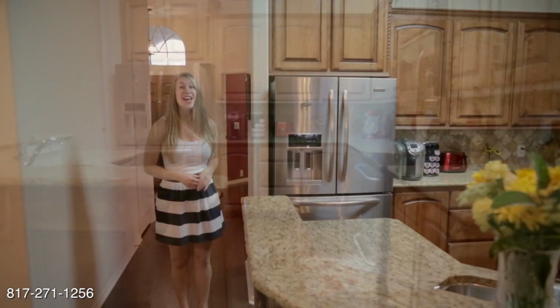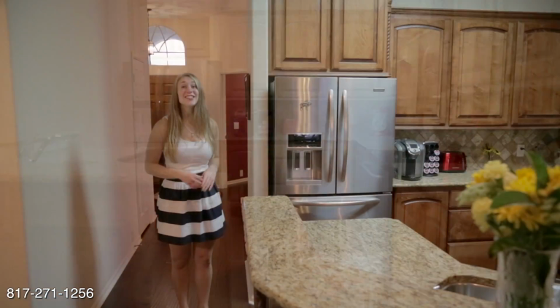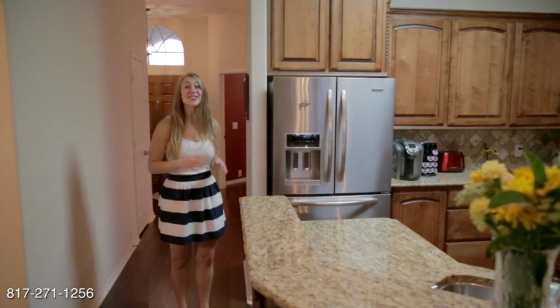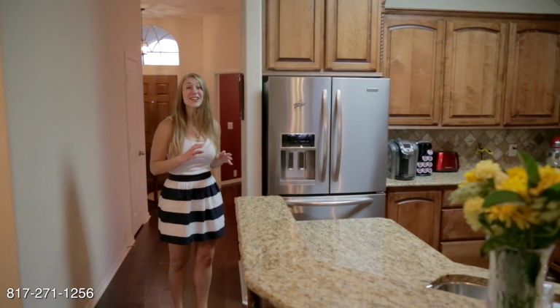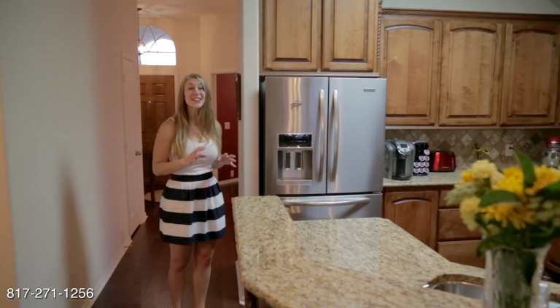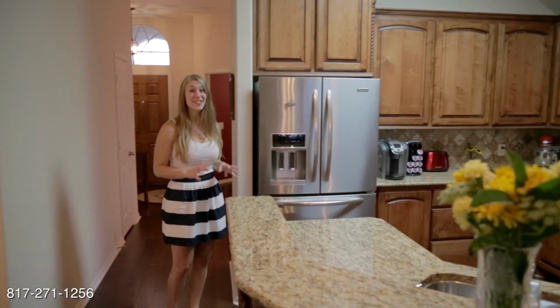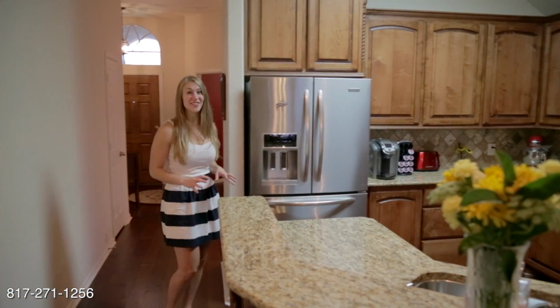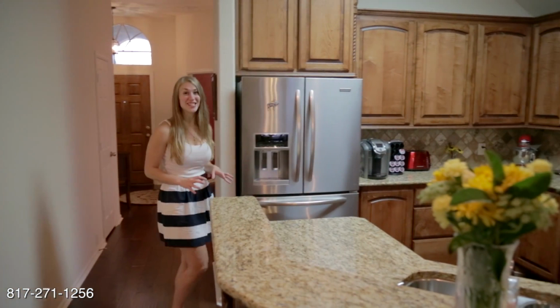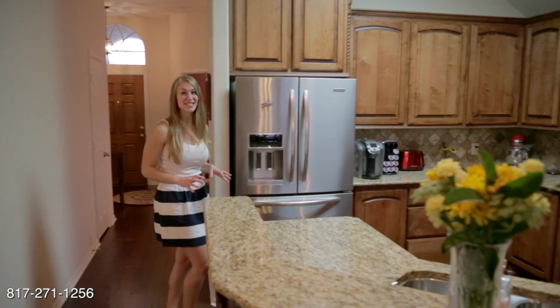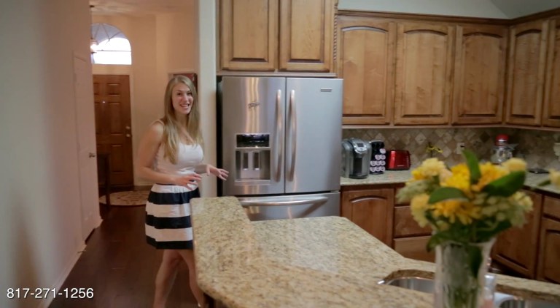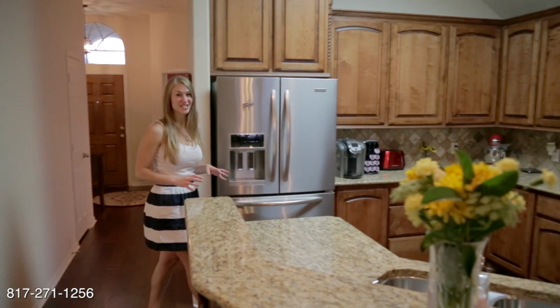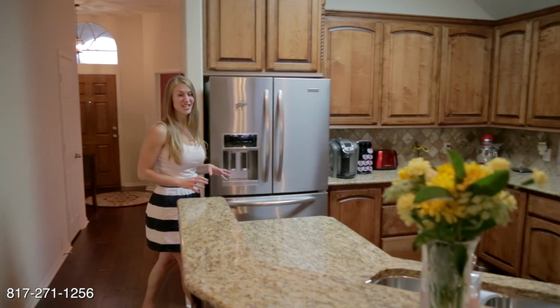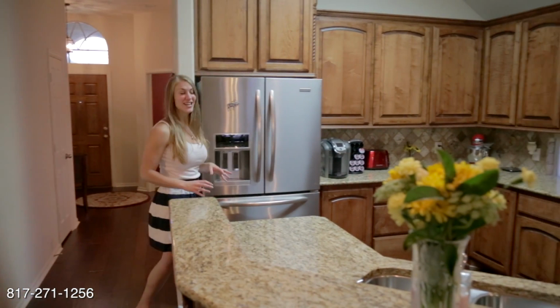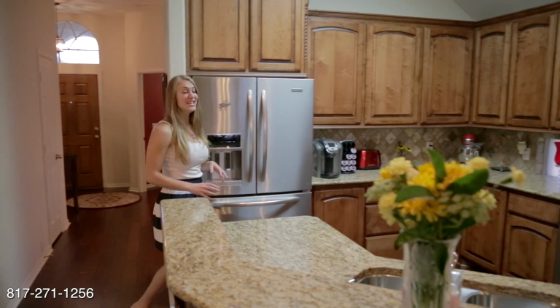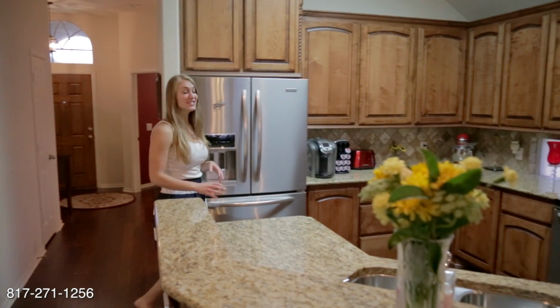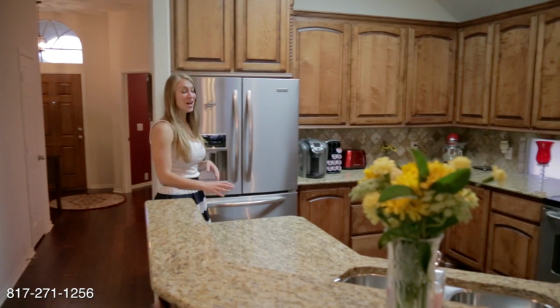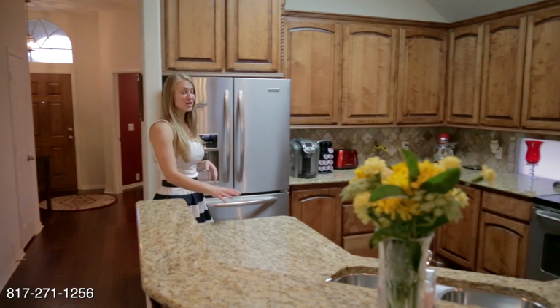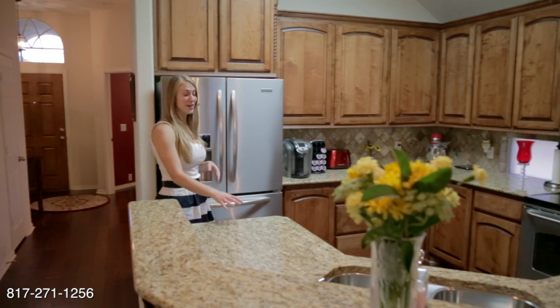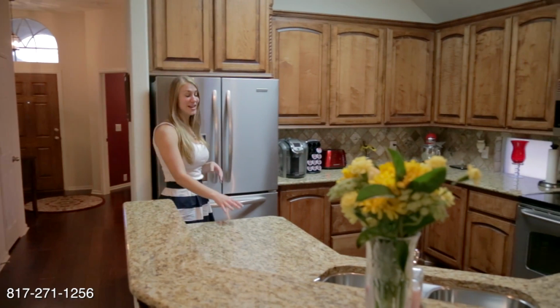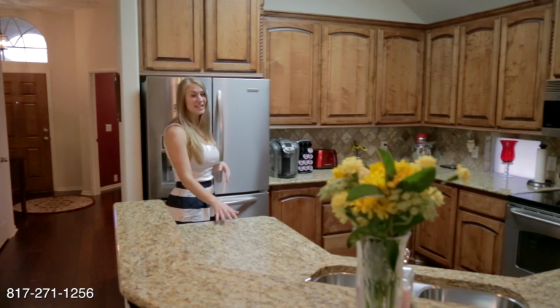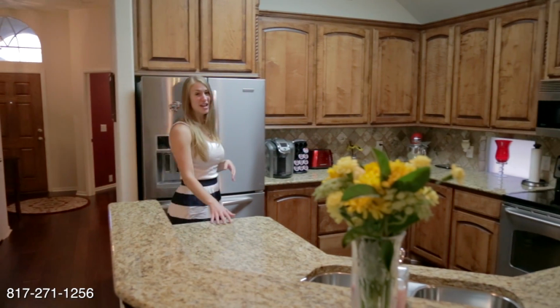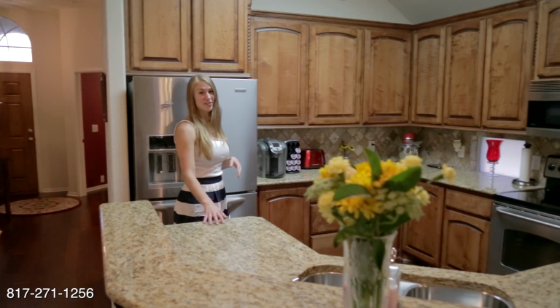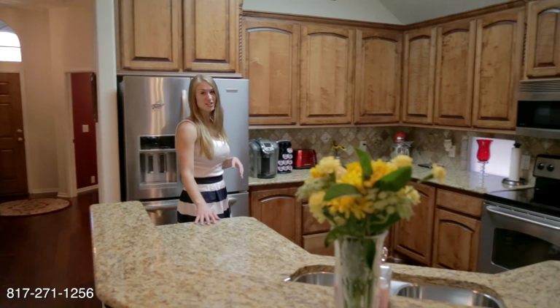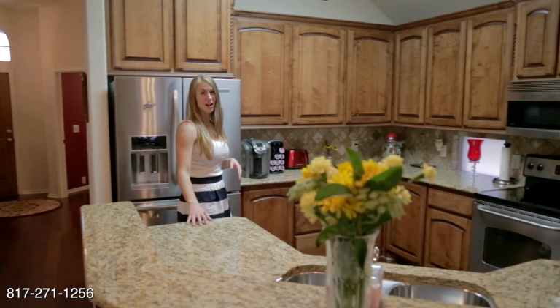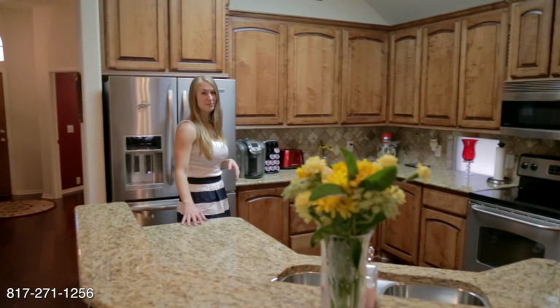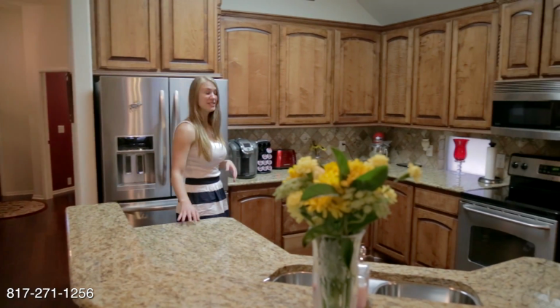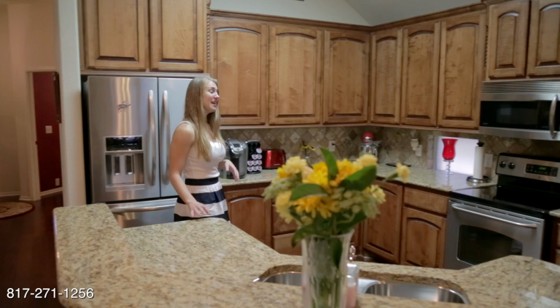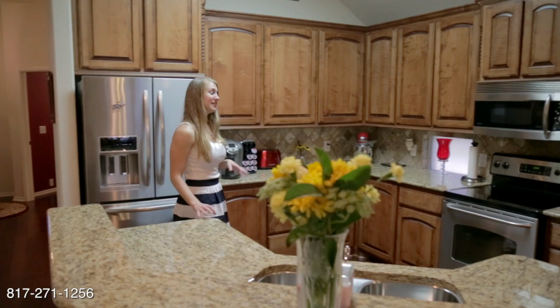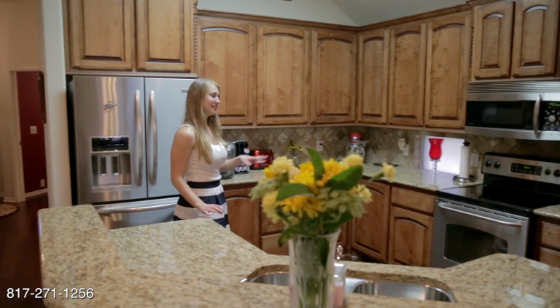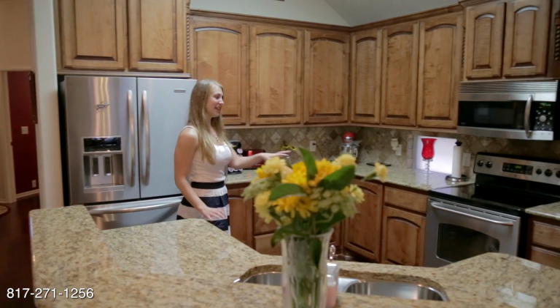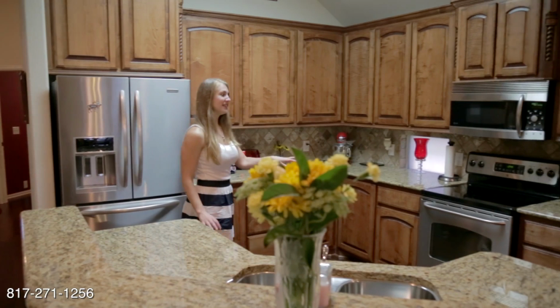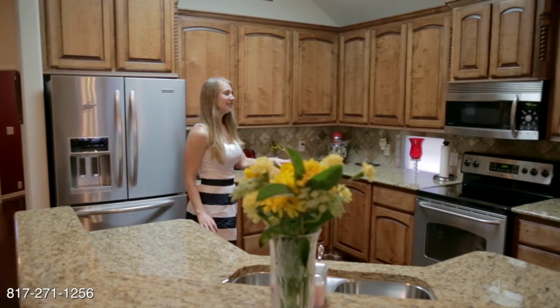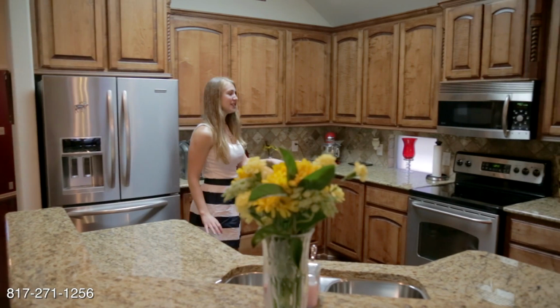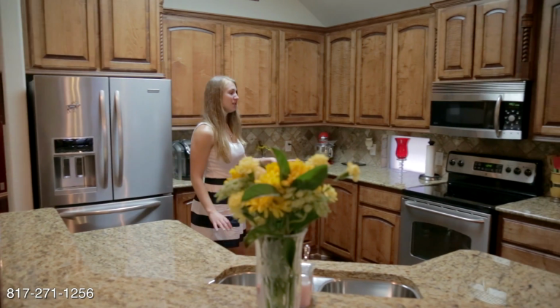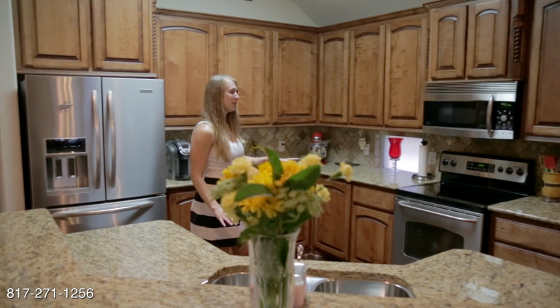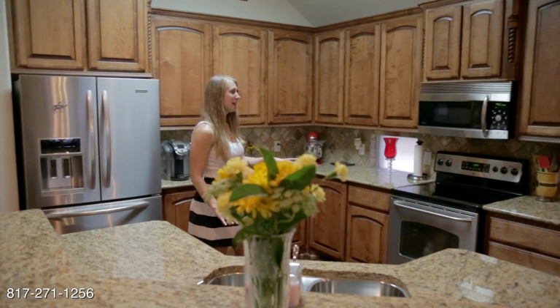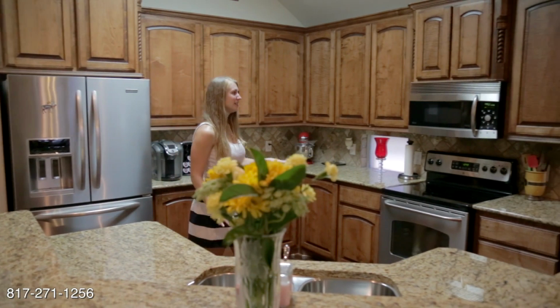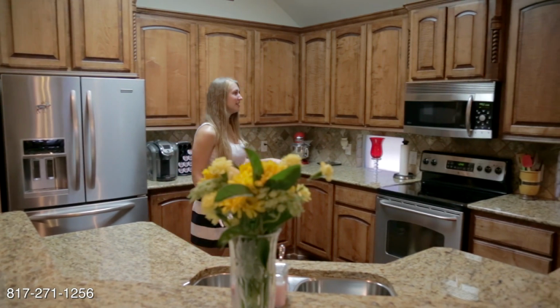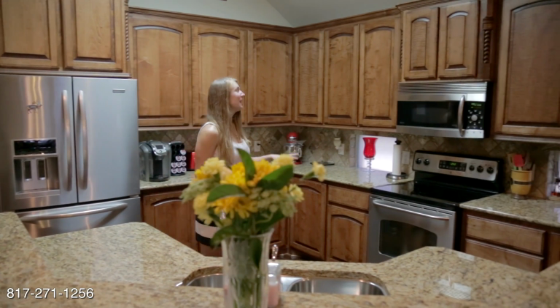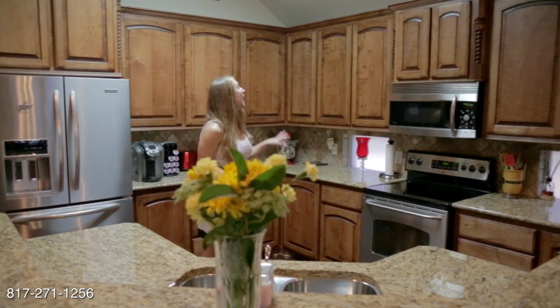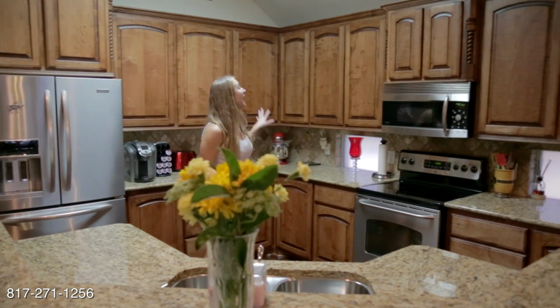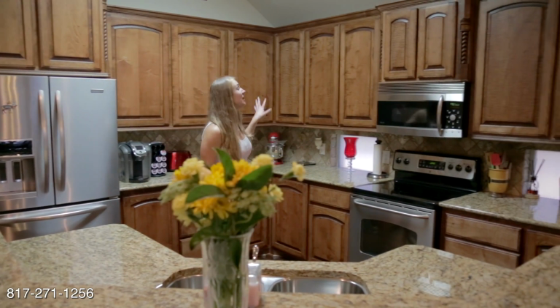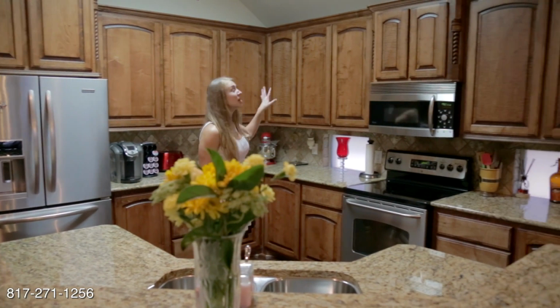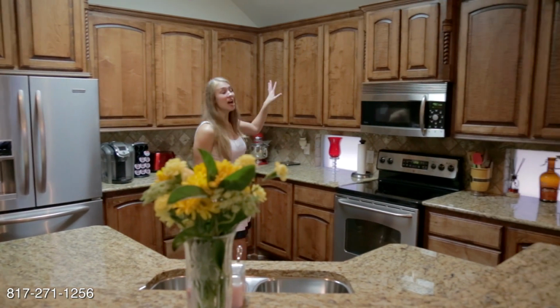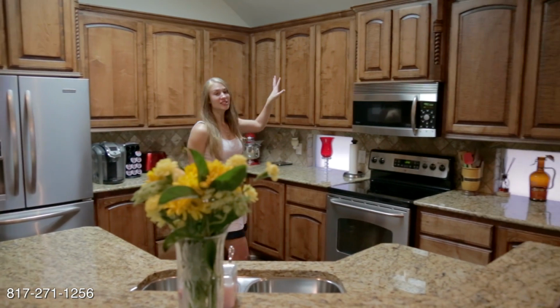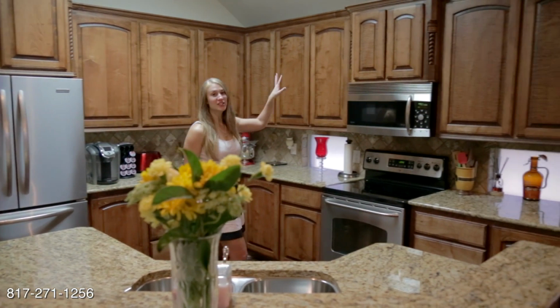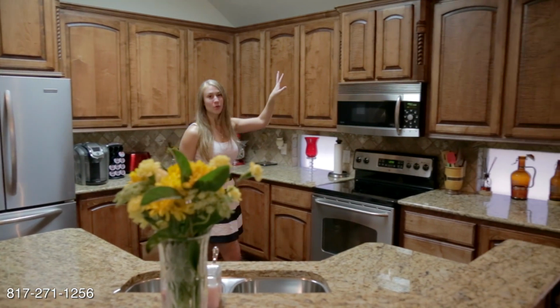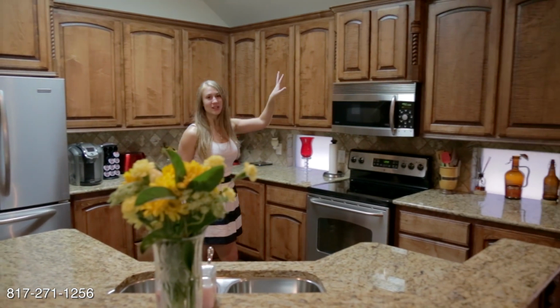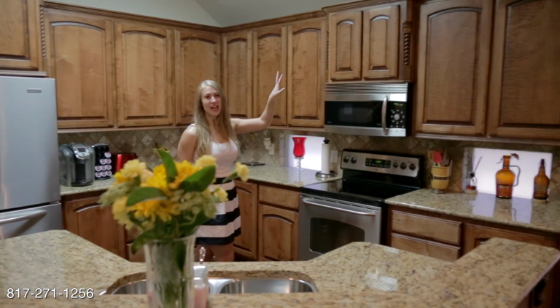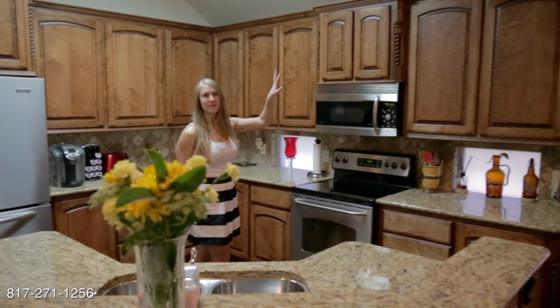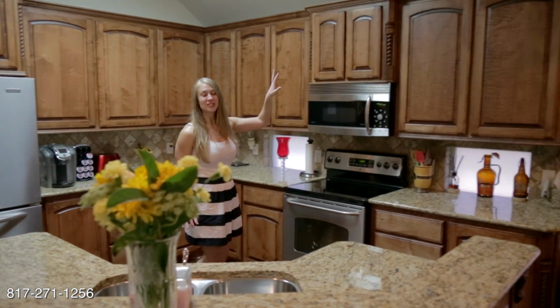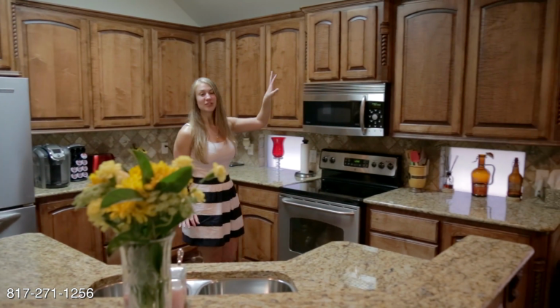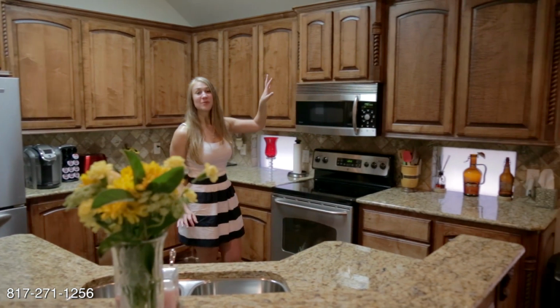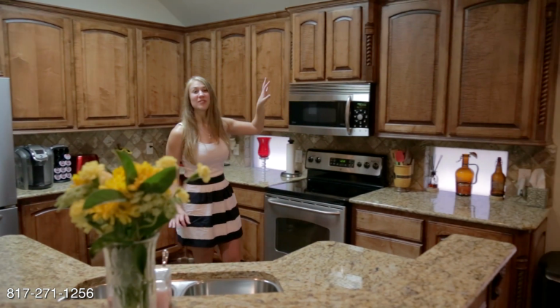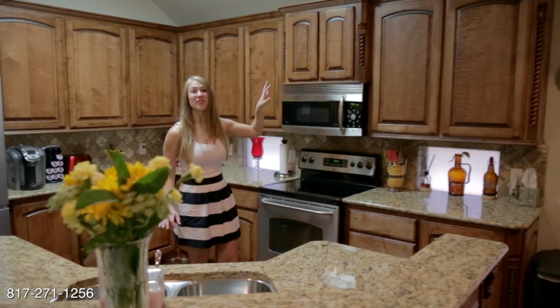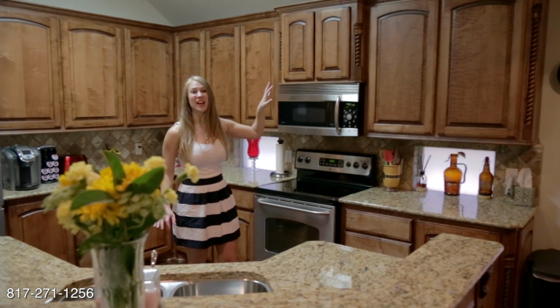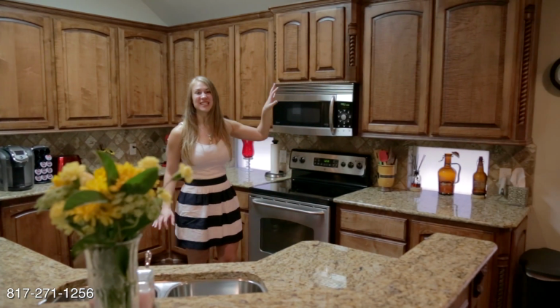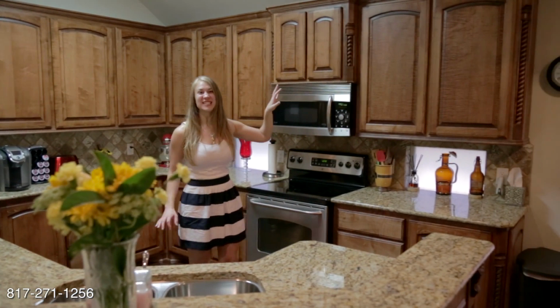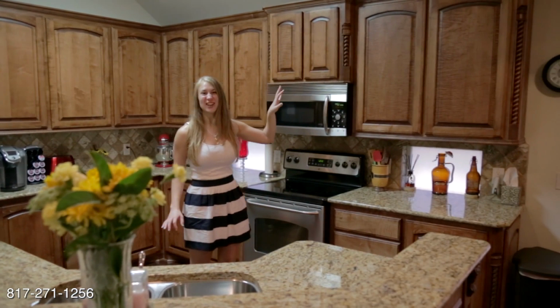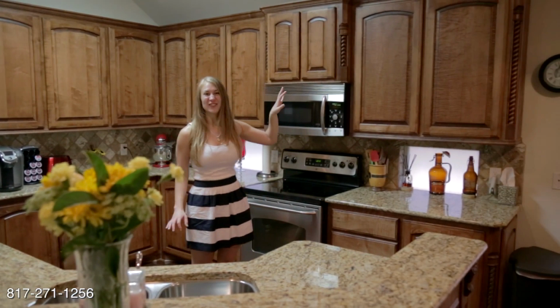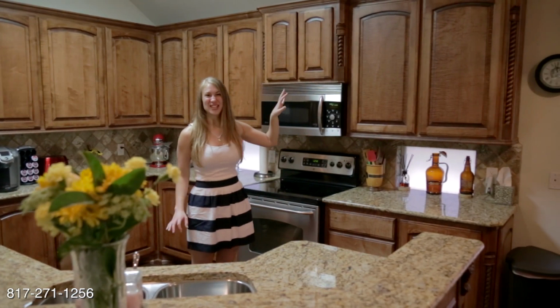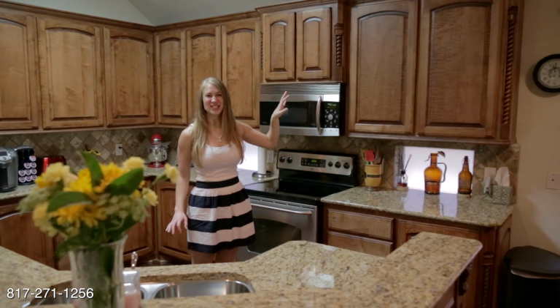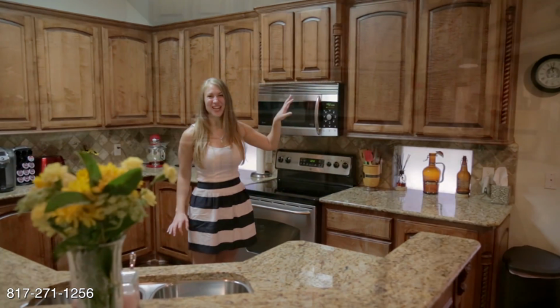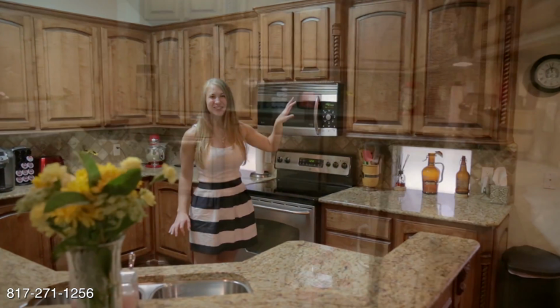You're going to love this kitchen. It's got granite countertops, stainless steel appliances, and lots of wood cabinetry with fine detail finish out.